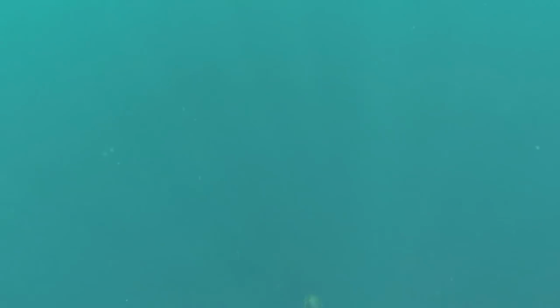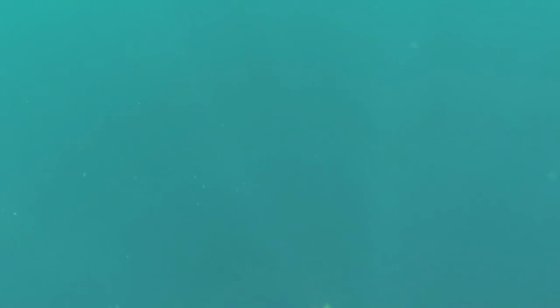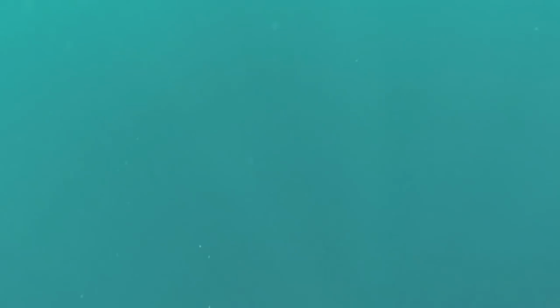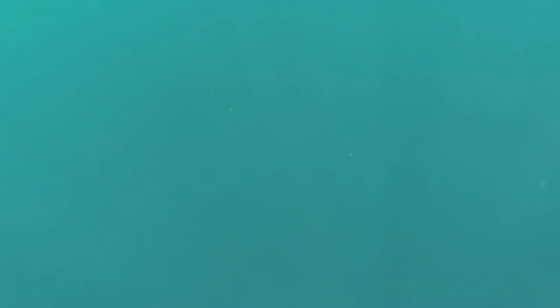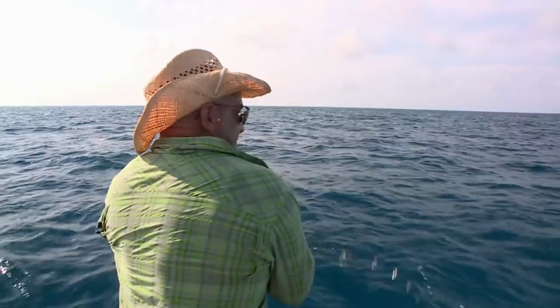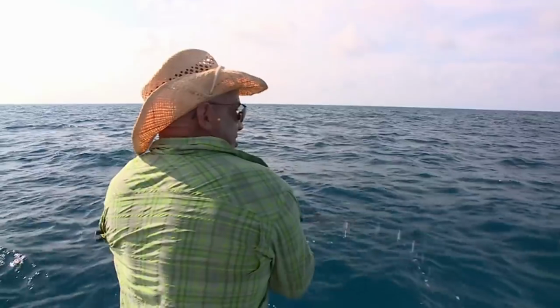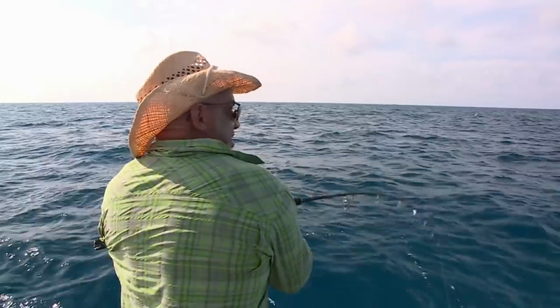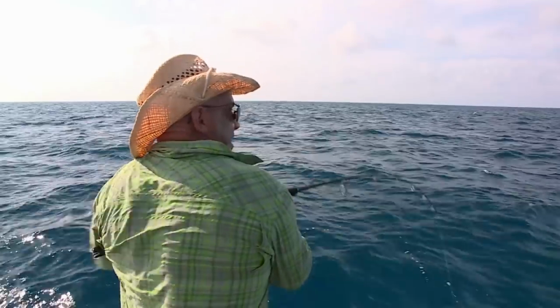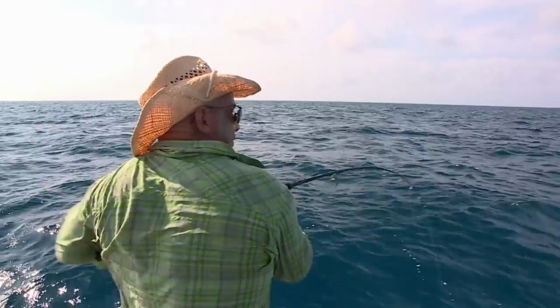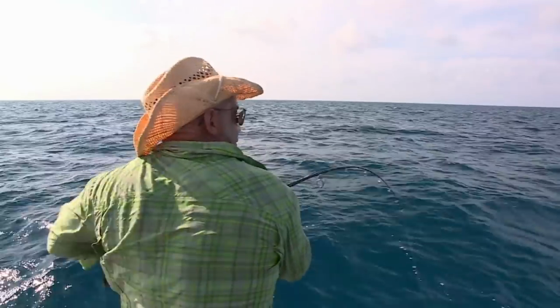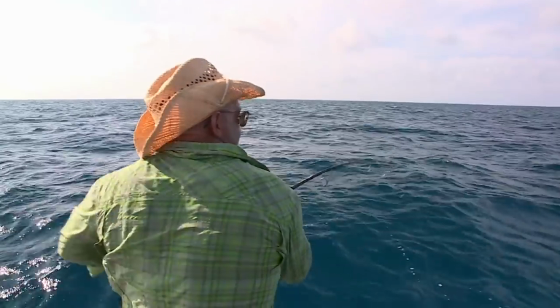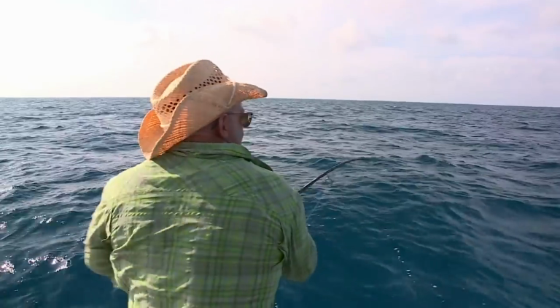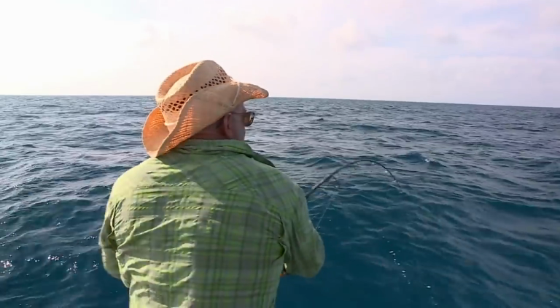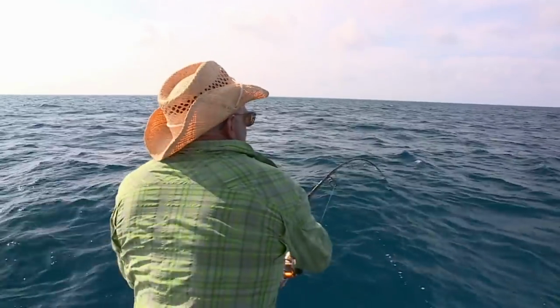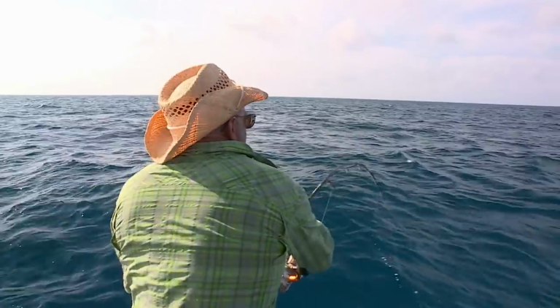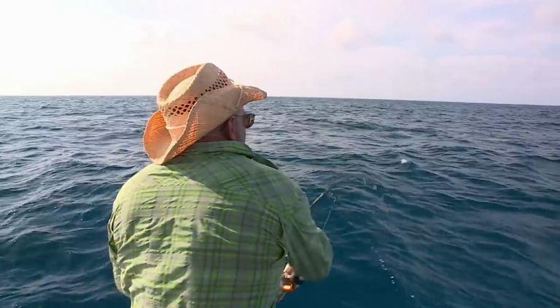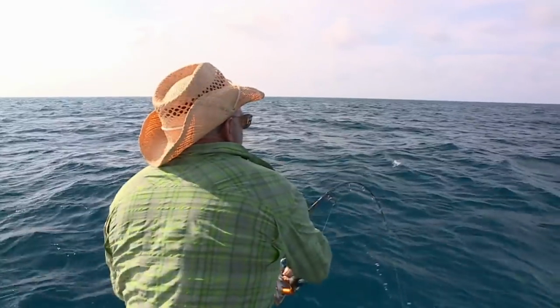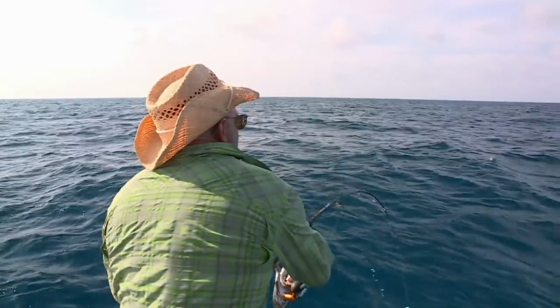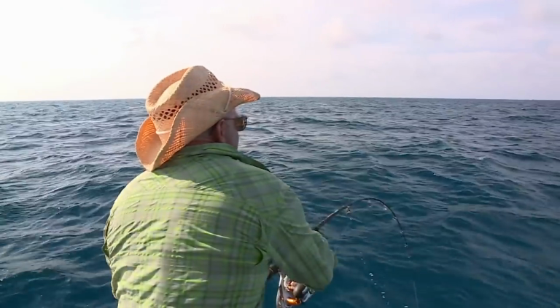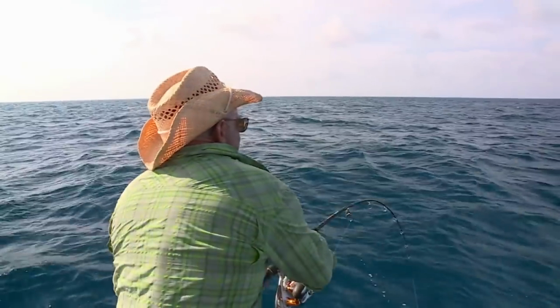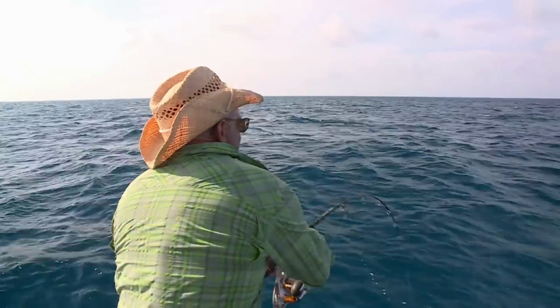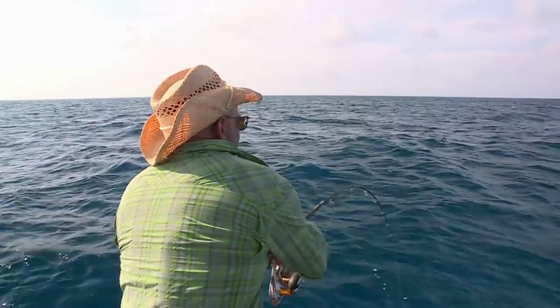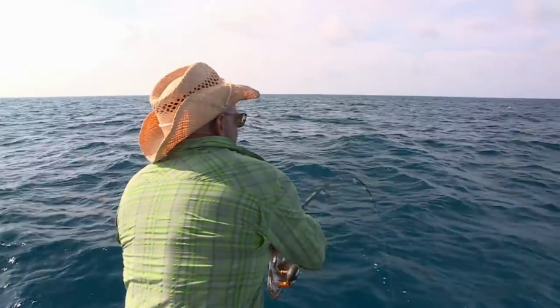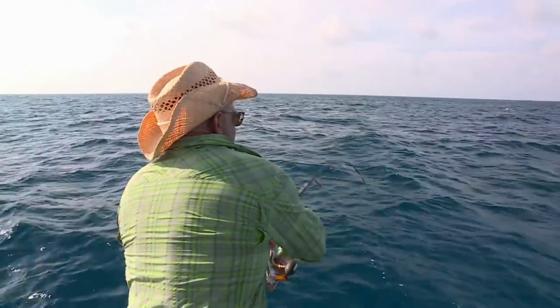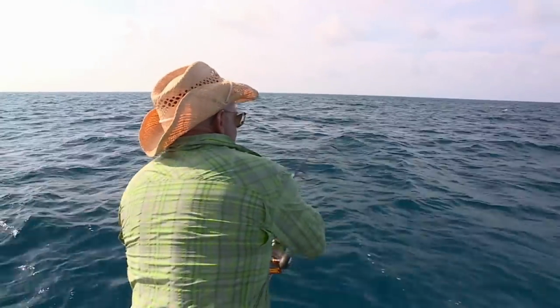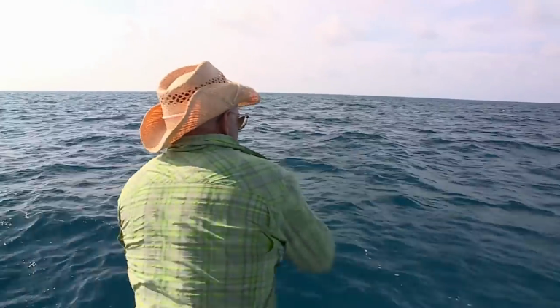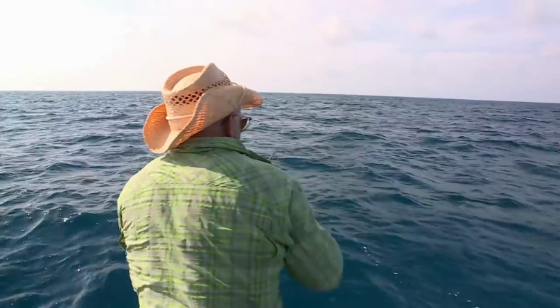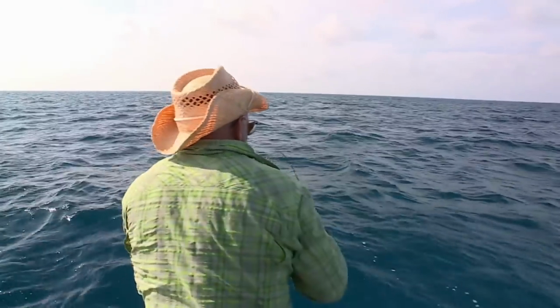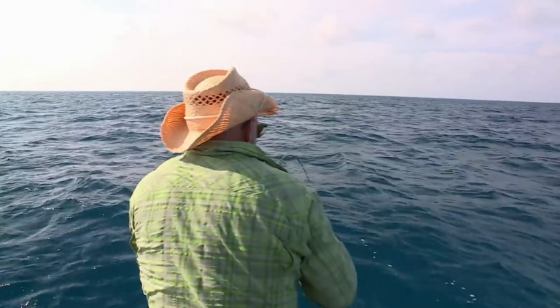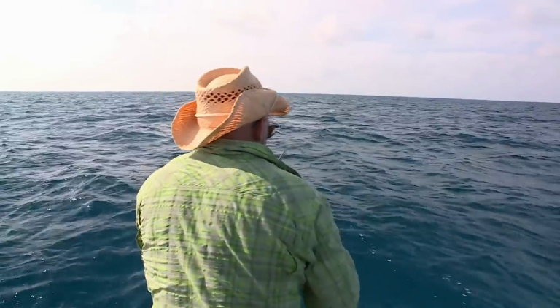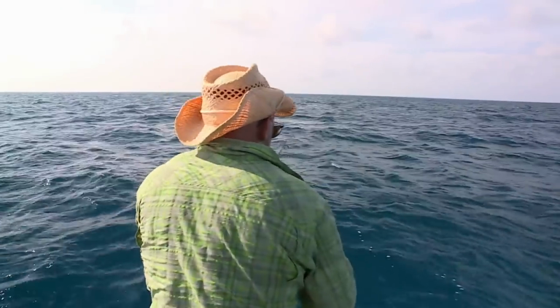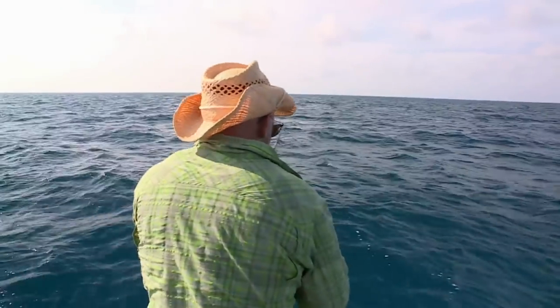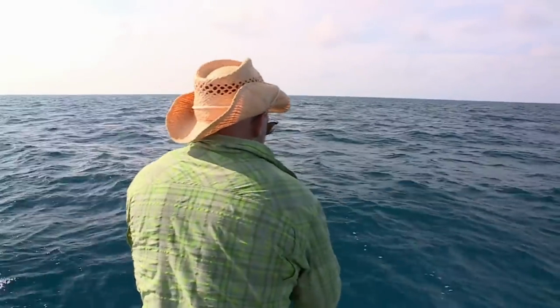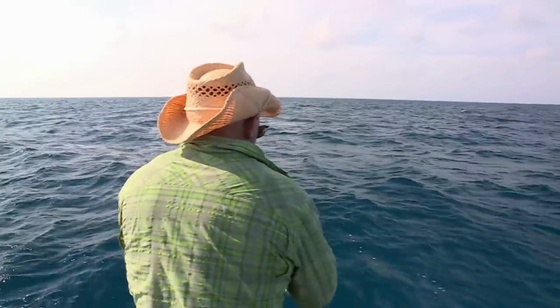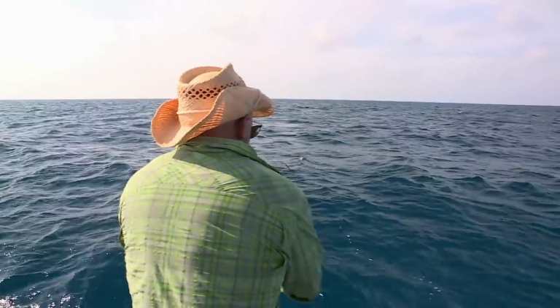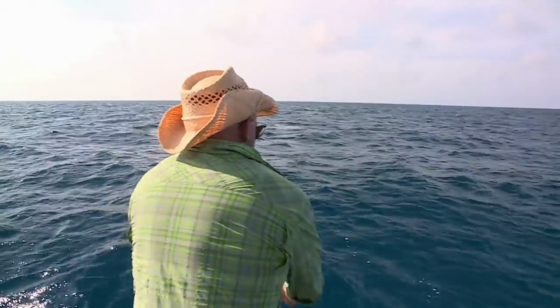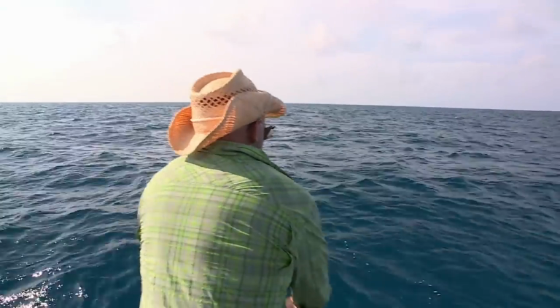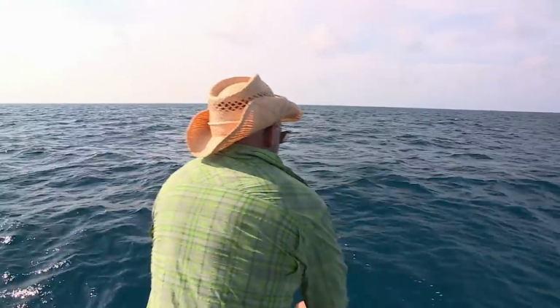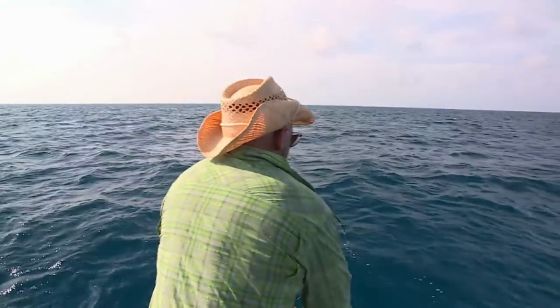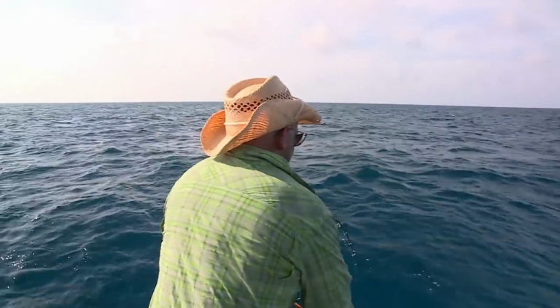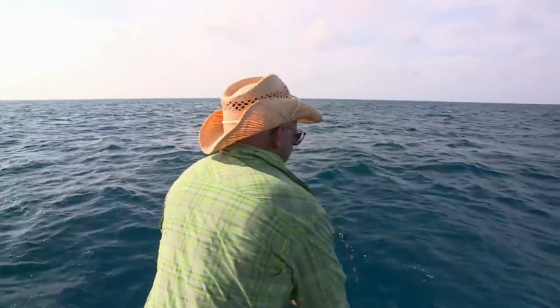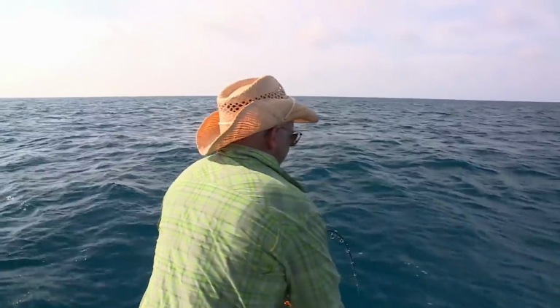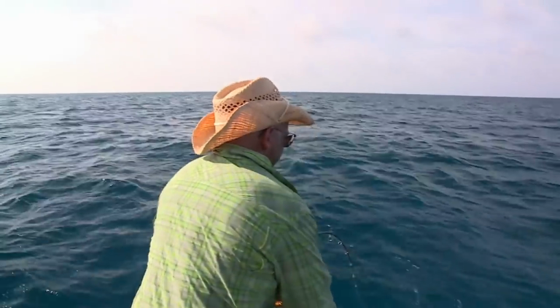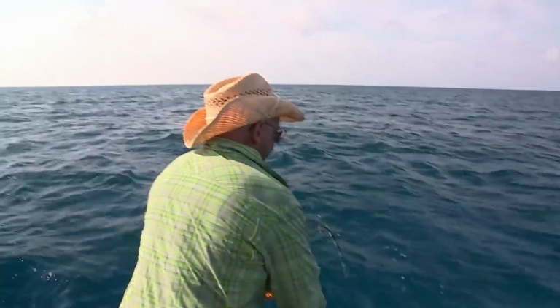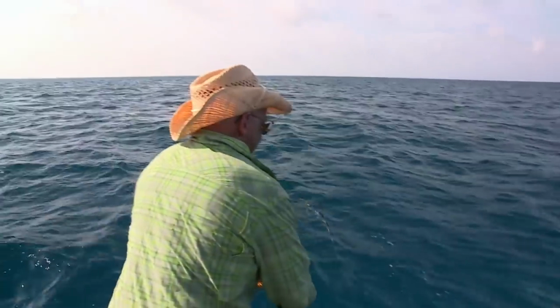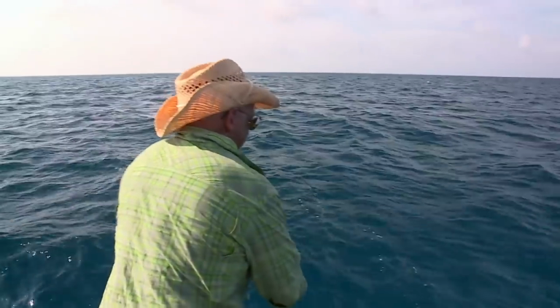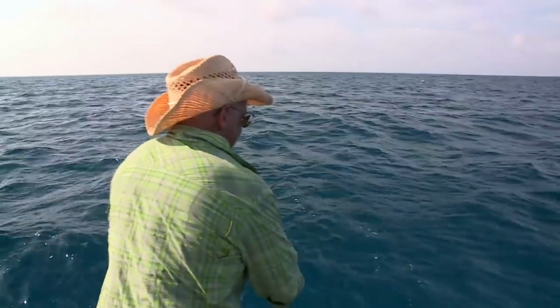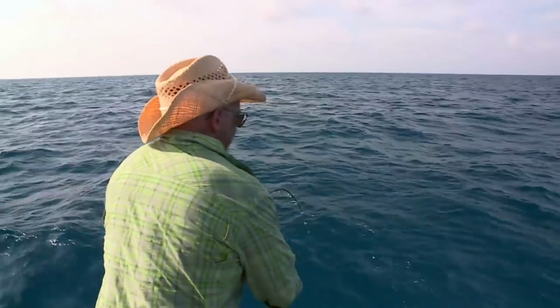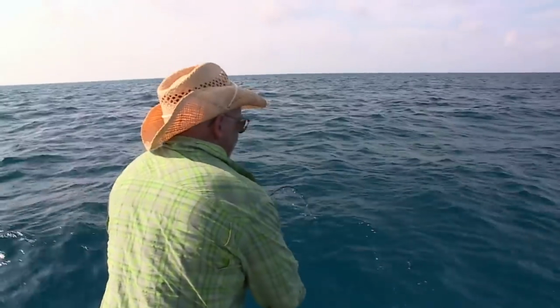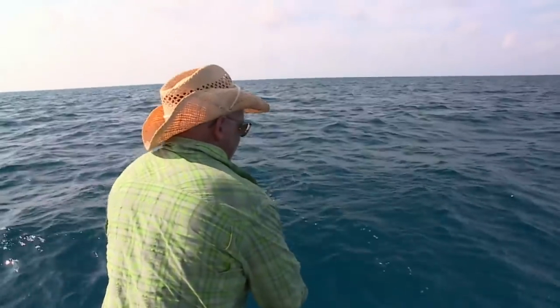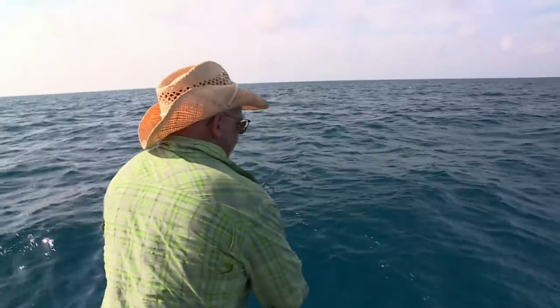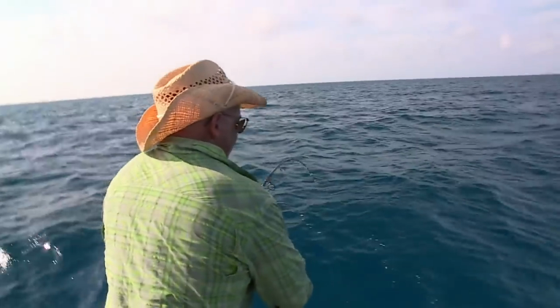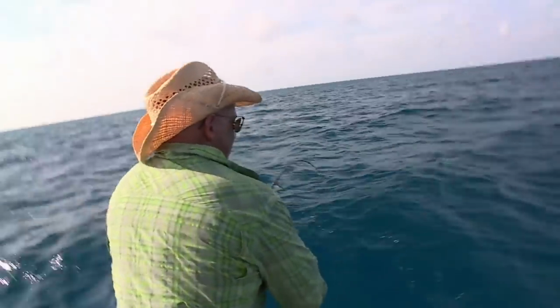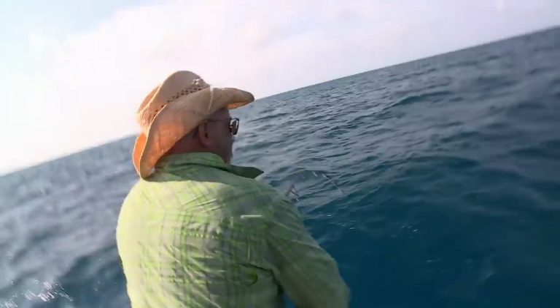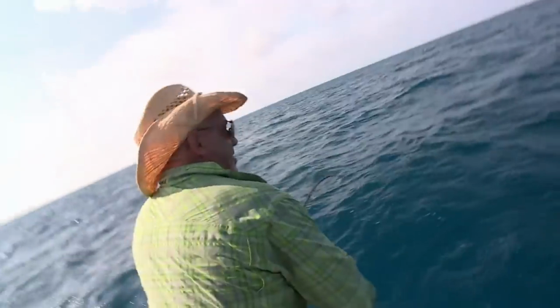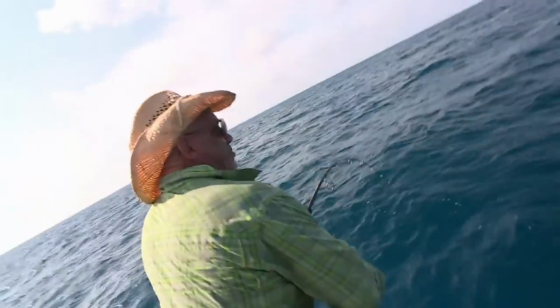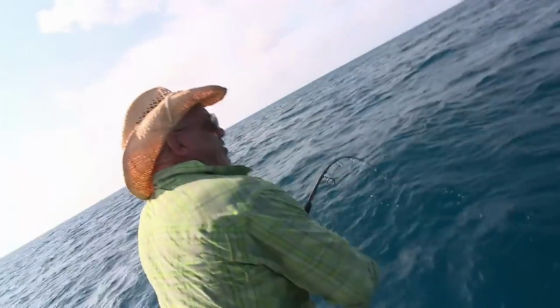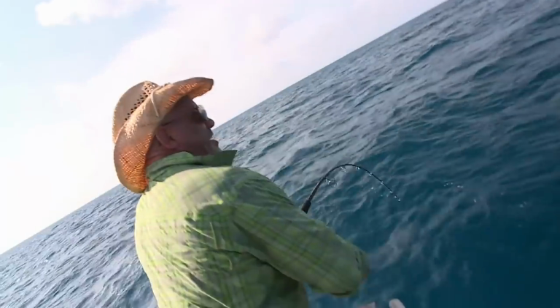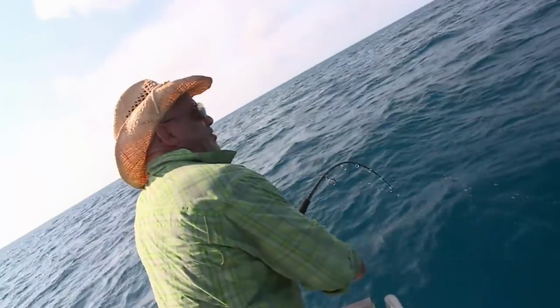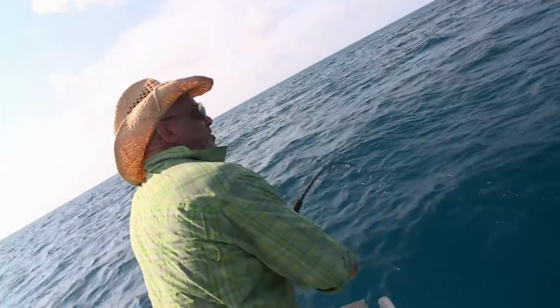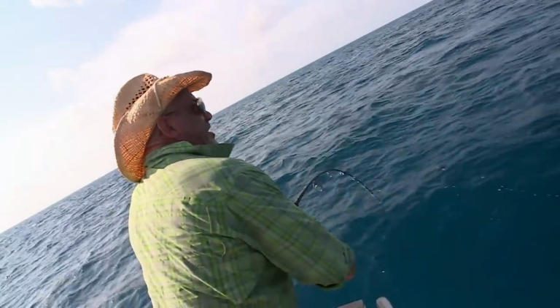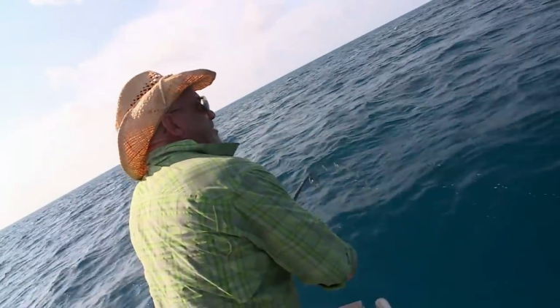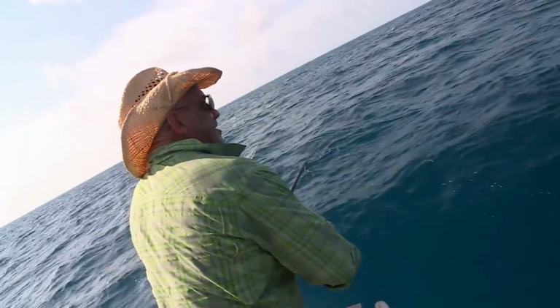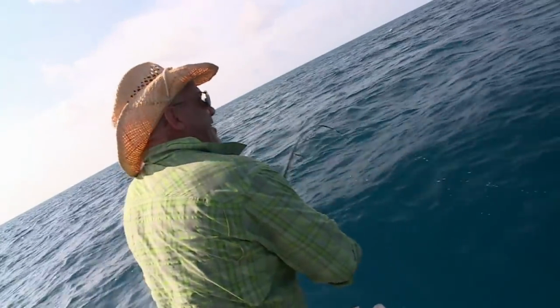Look at that shark, Bill. There's another one. You better break them off any minute.